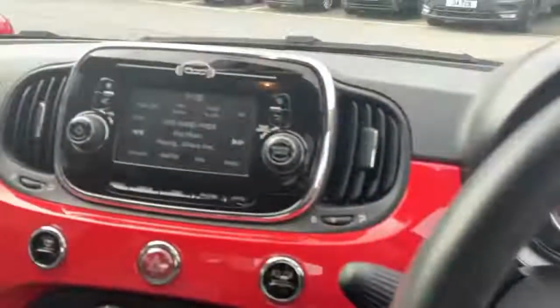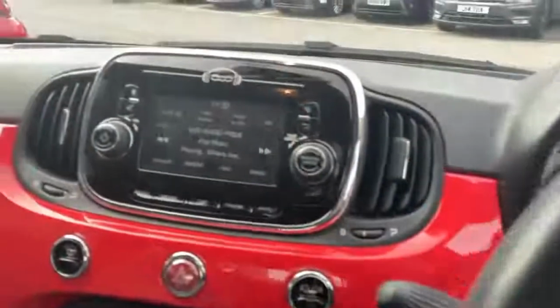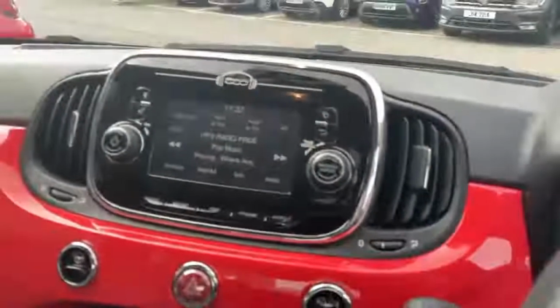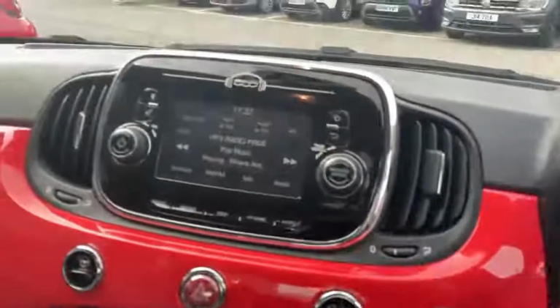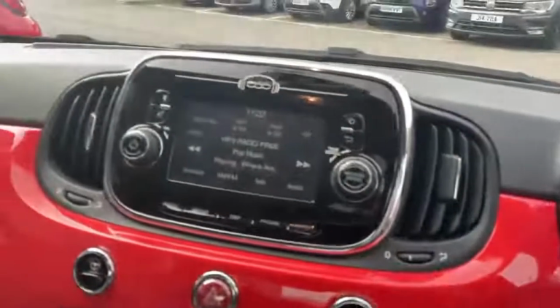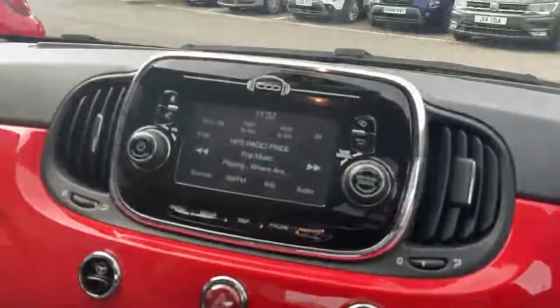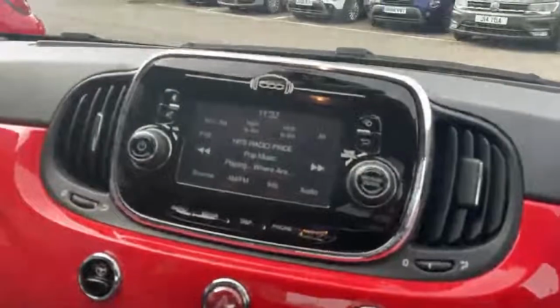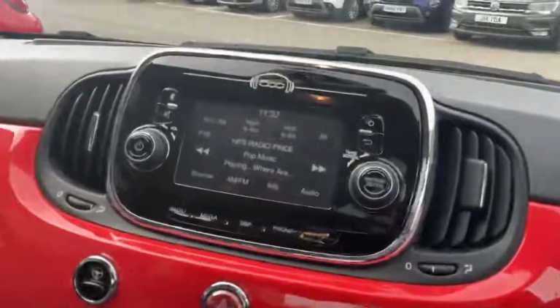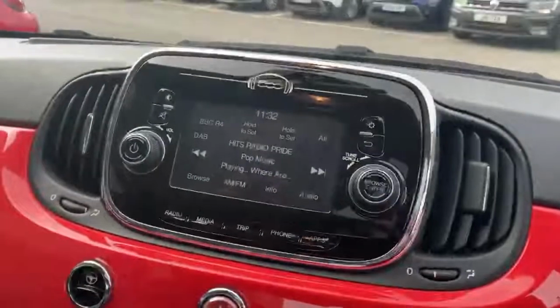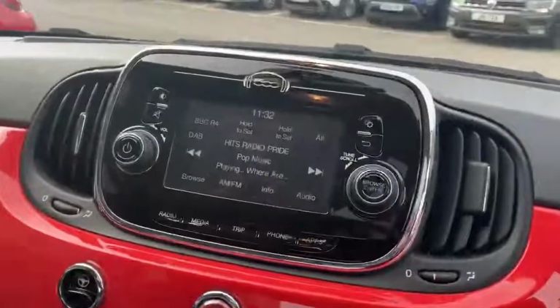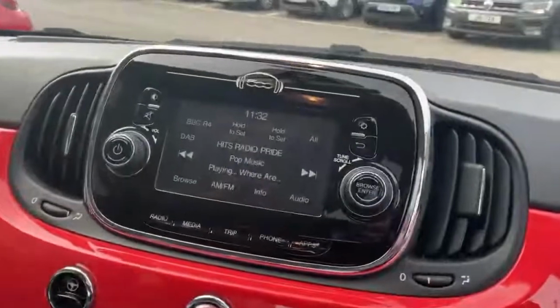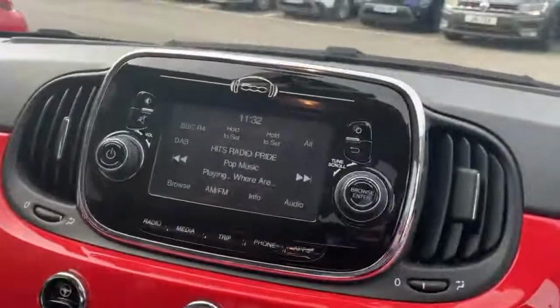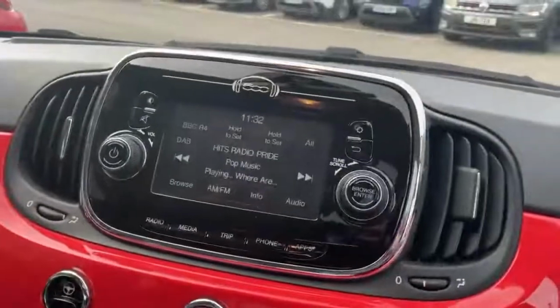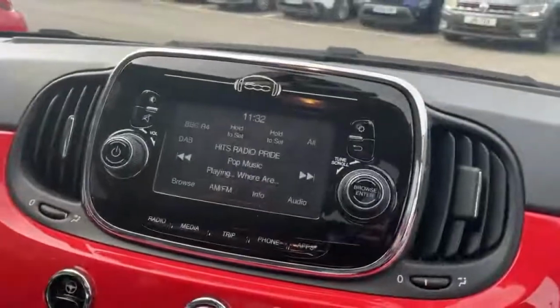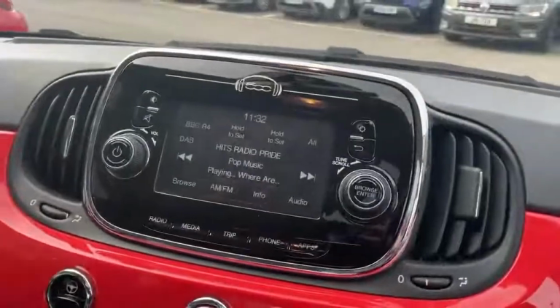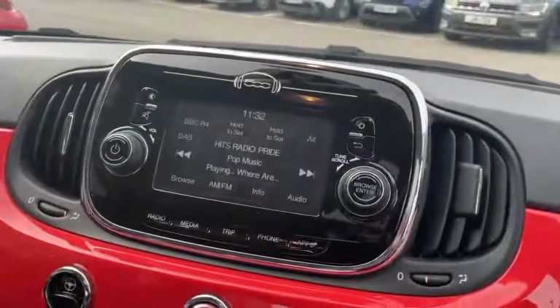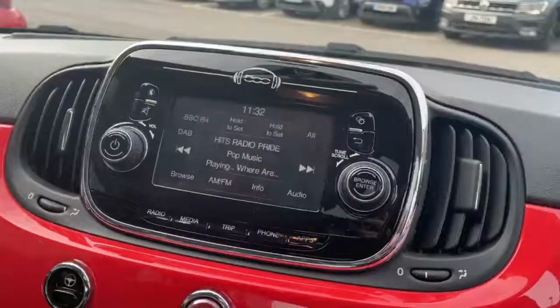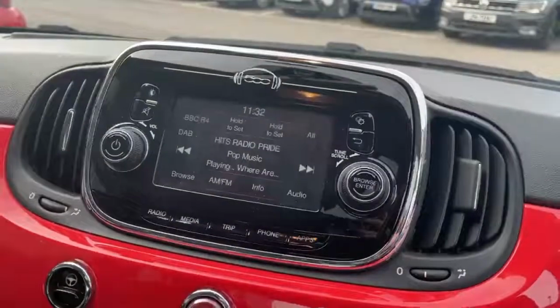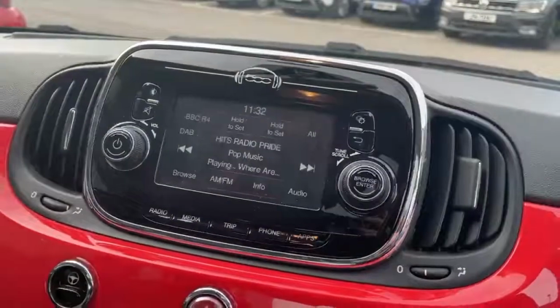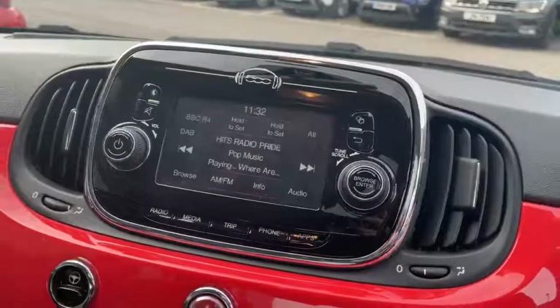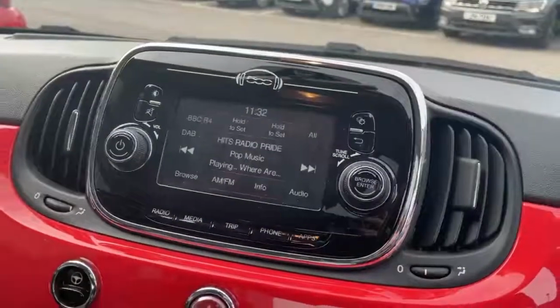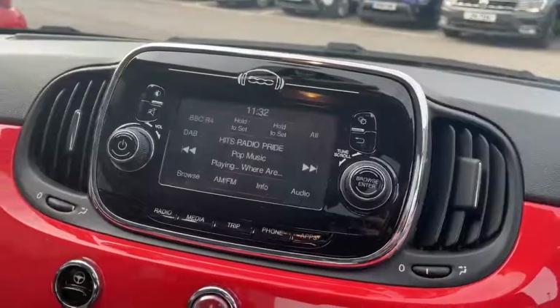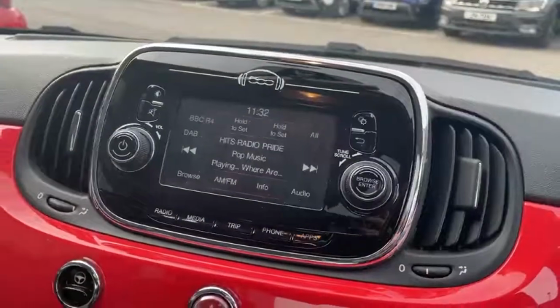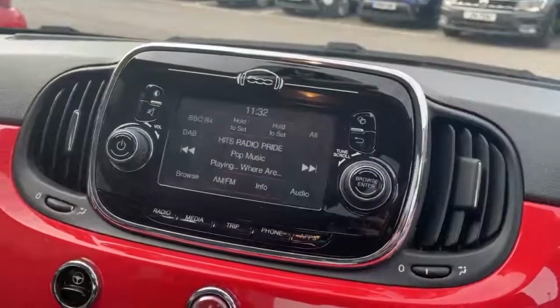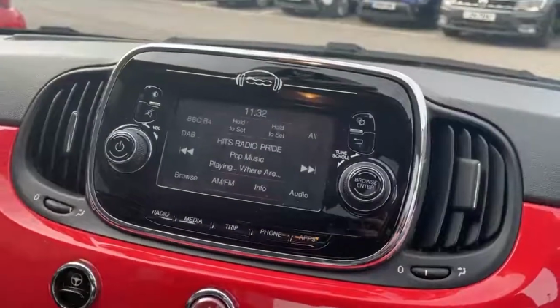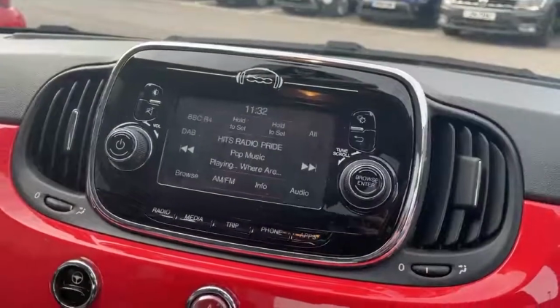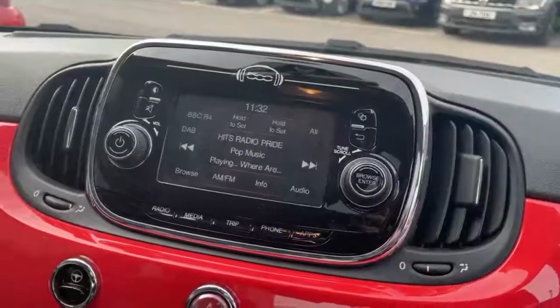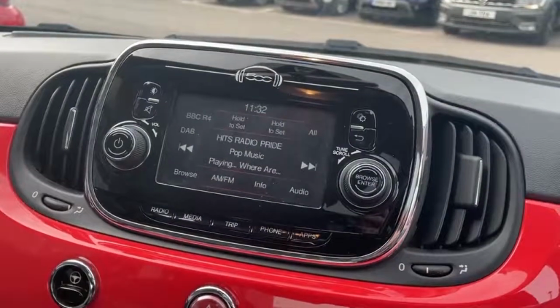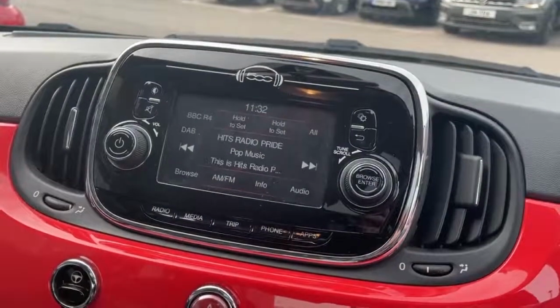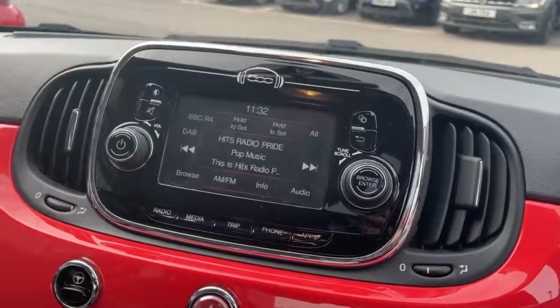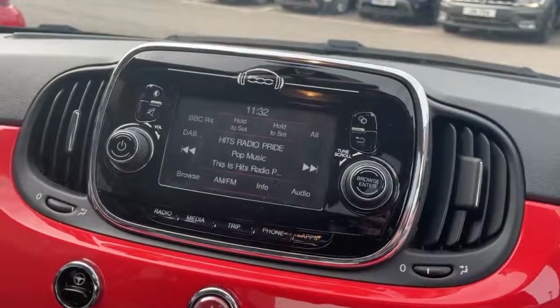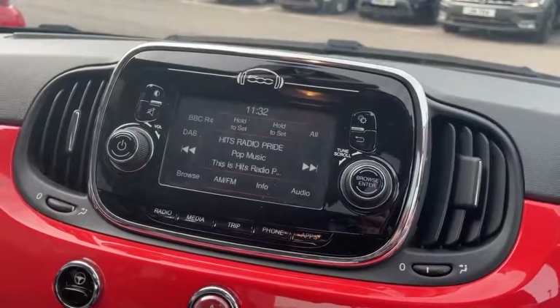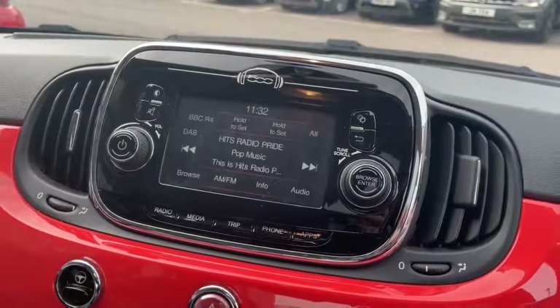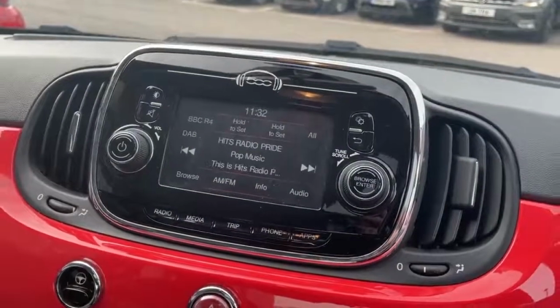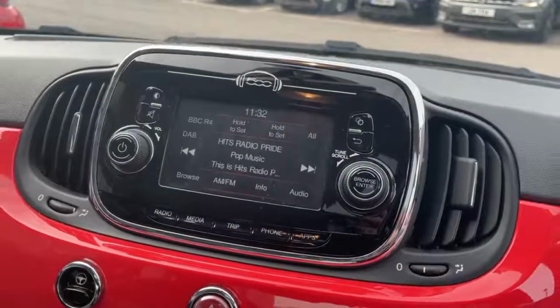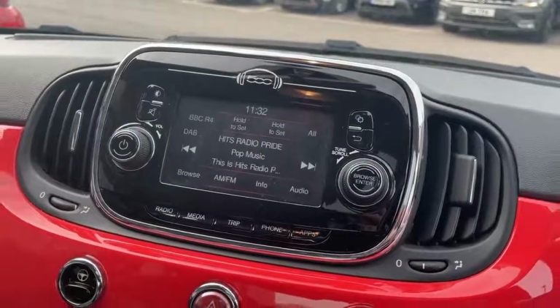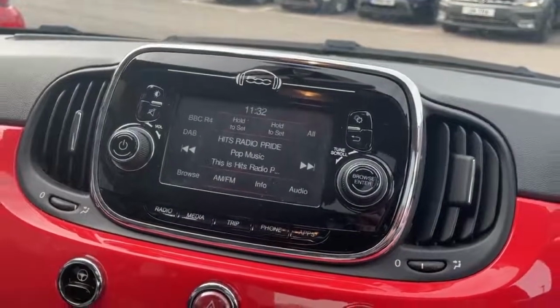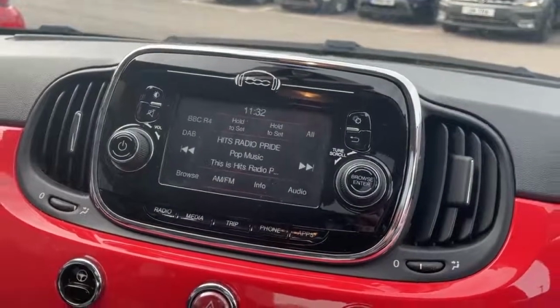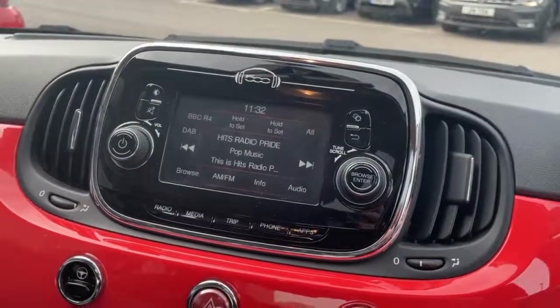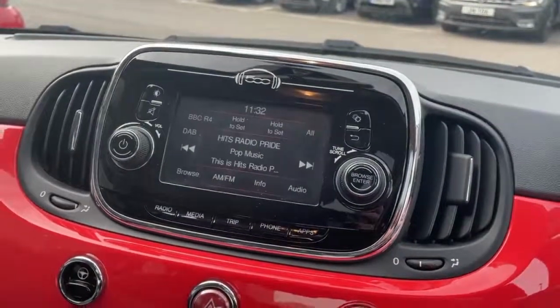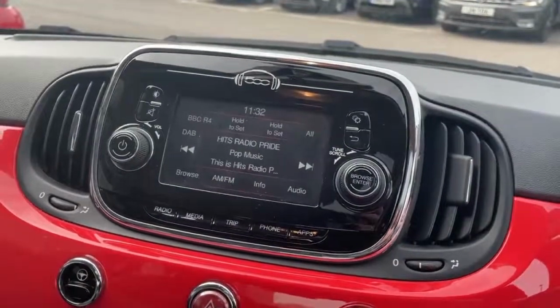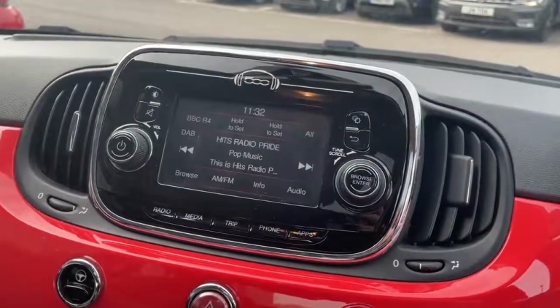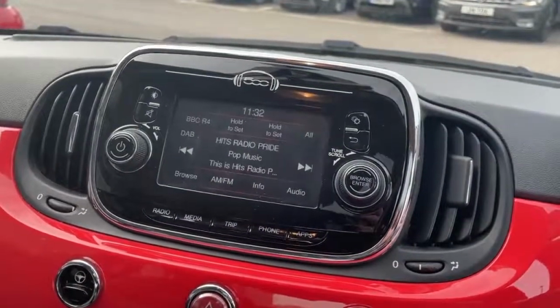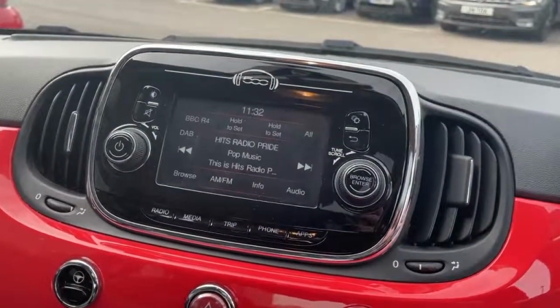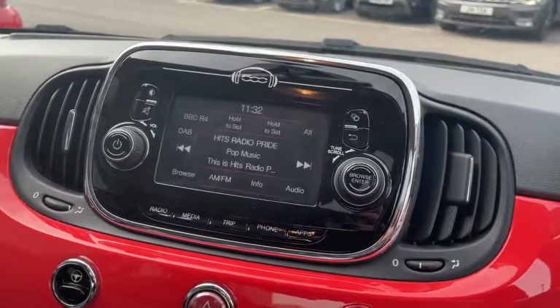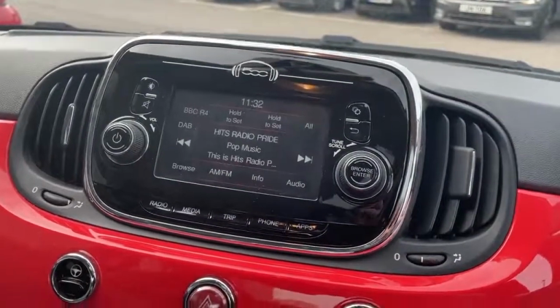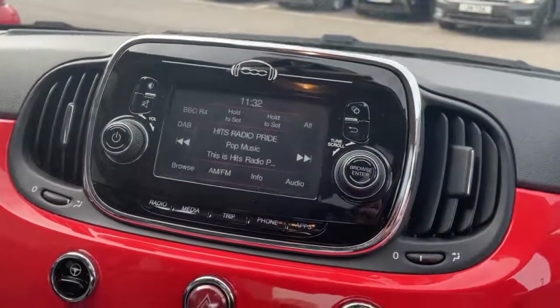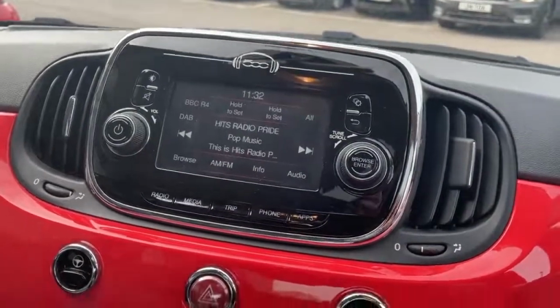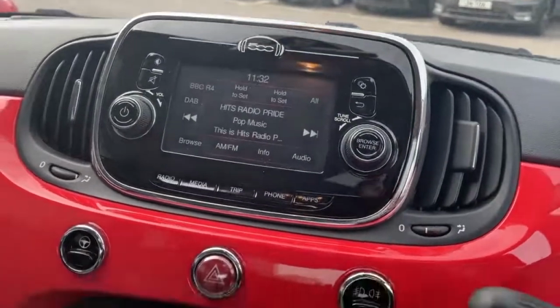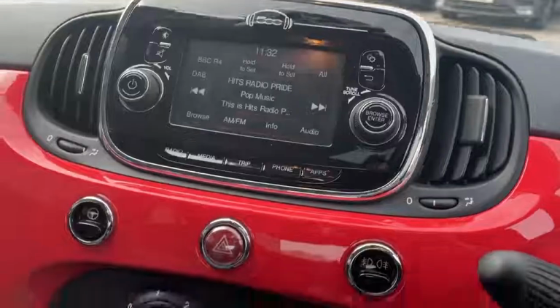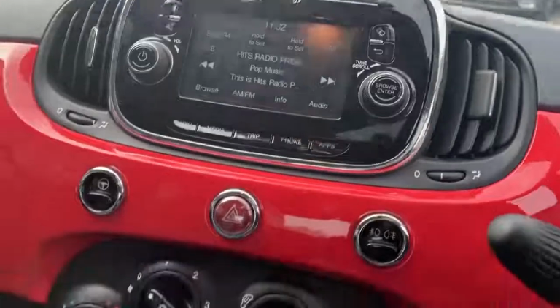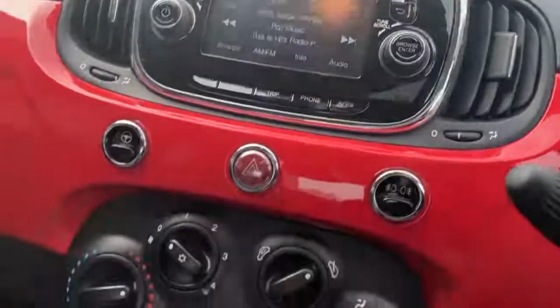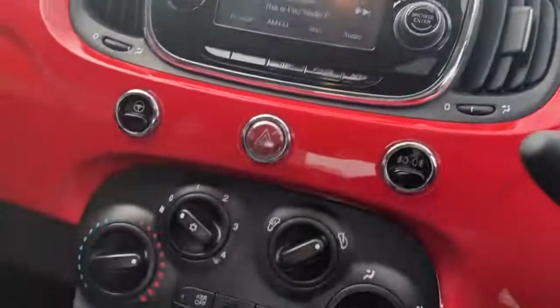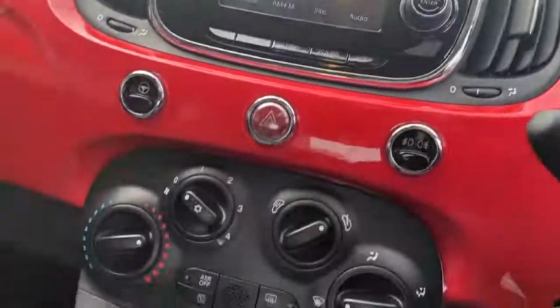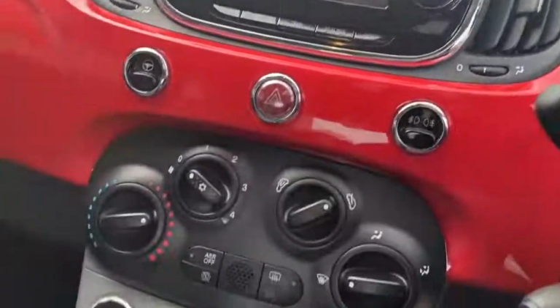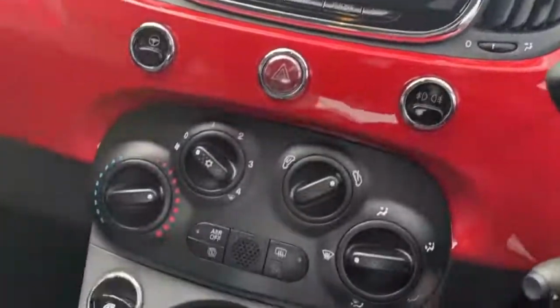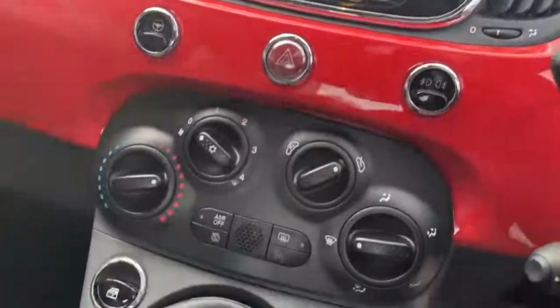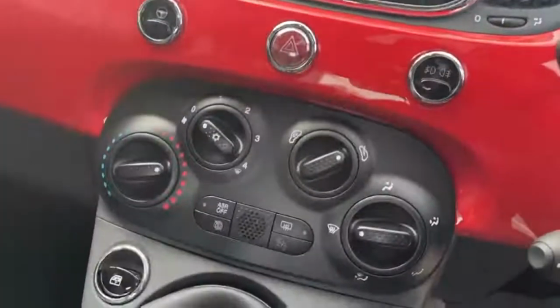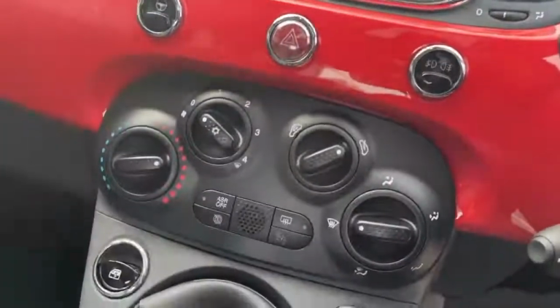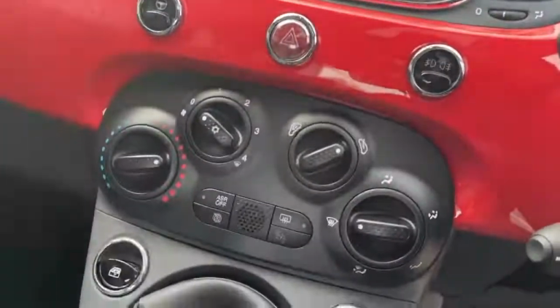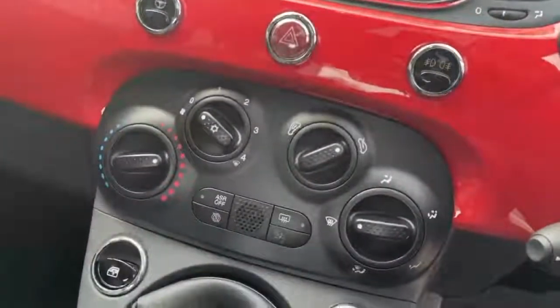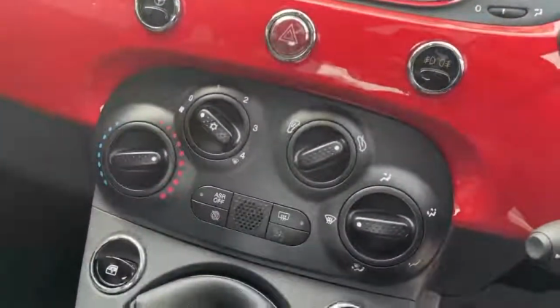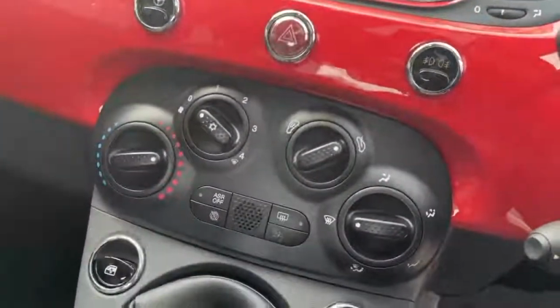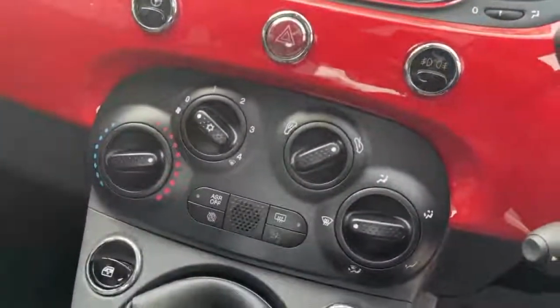A 5 inch touch screen with controls for the radio, media, Bluetooth, Bluetooth streaming, telephone and air conditioning.